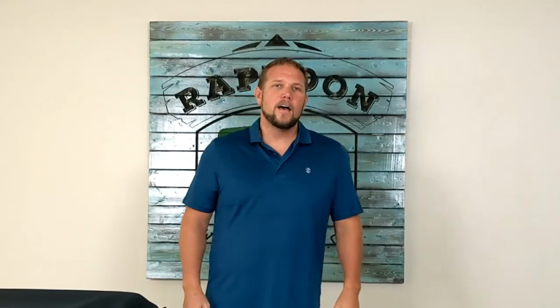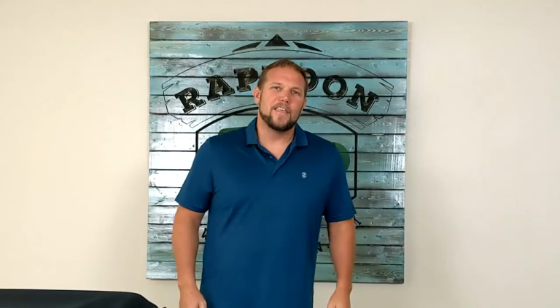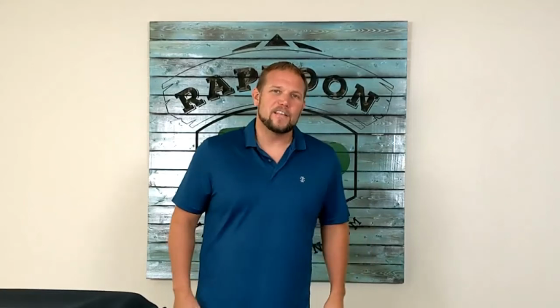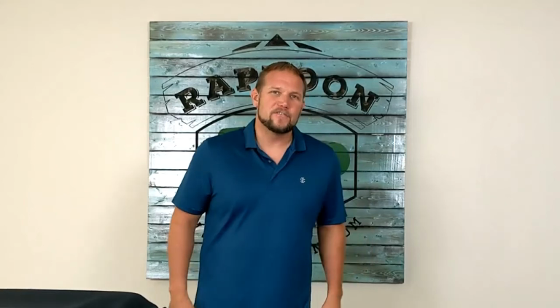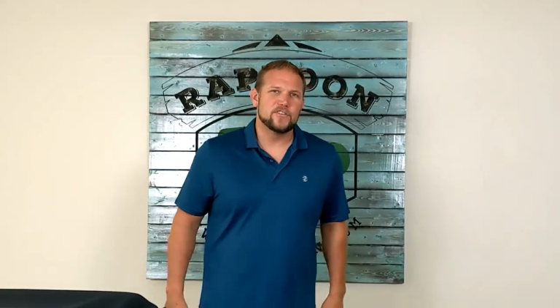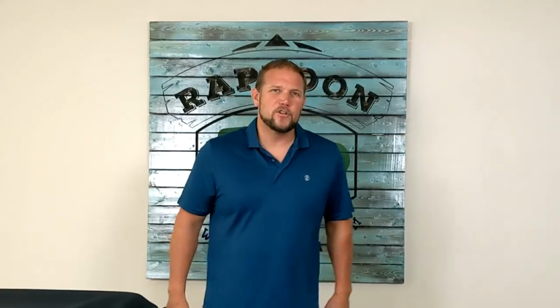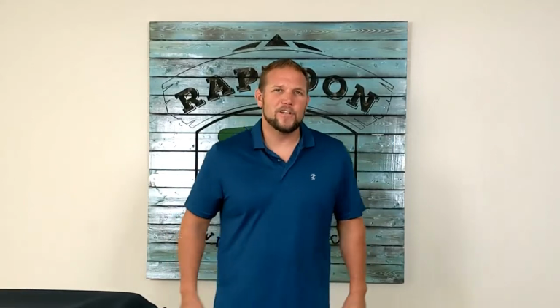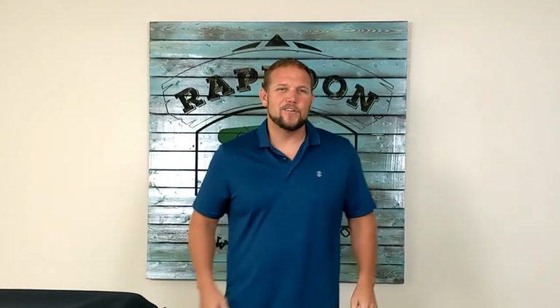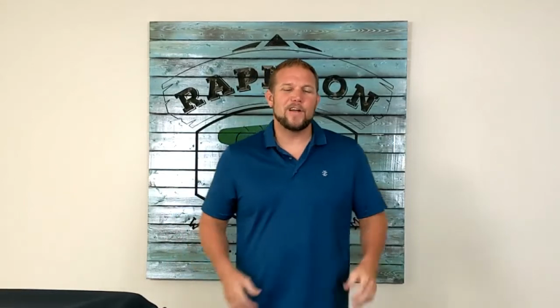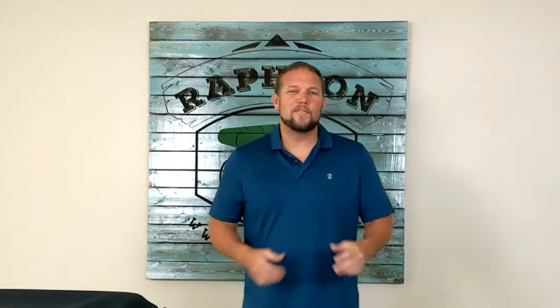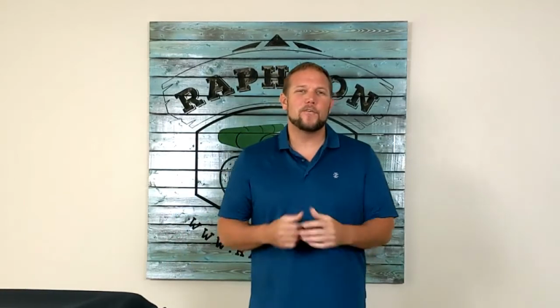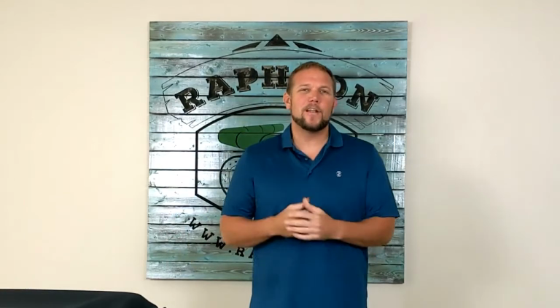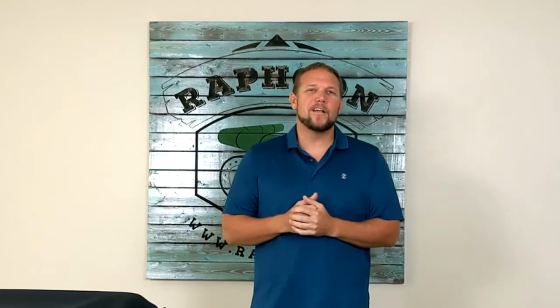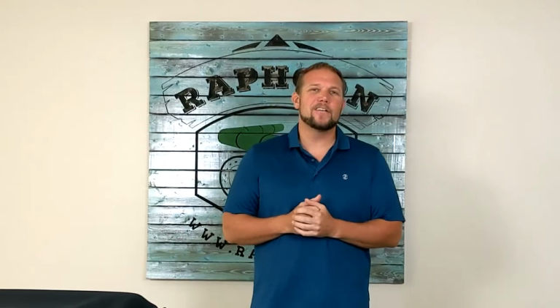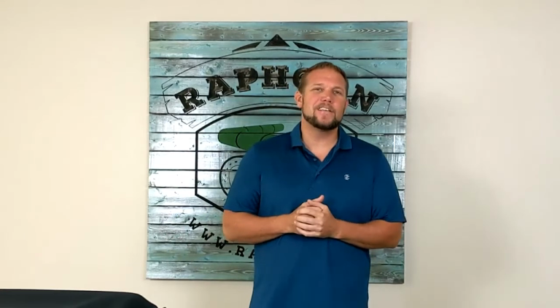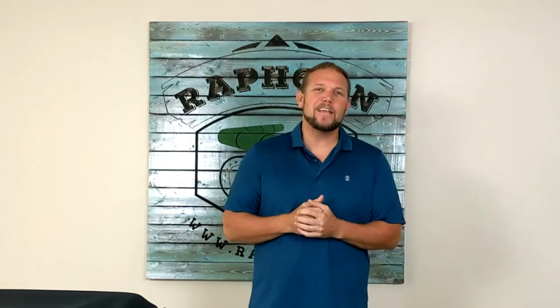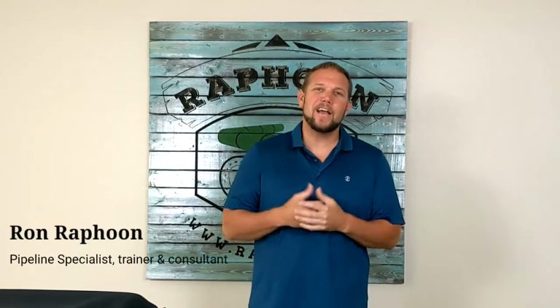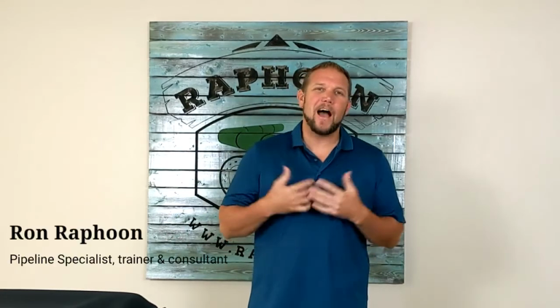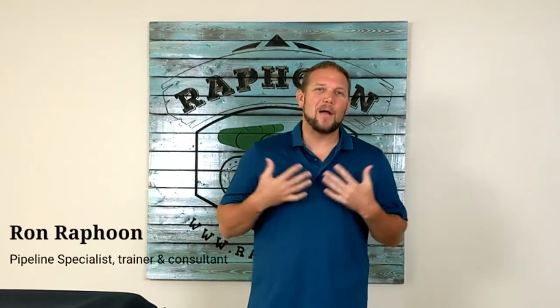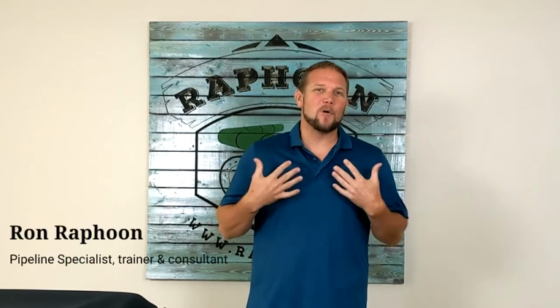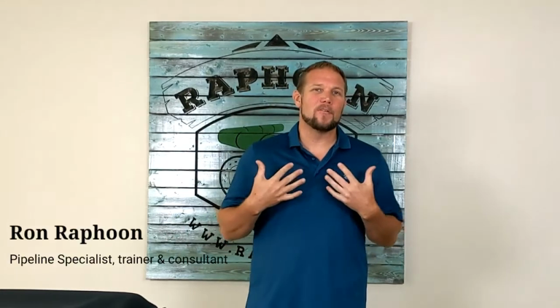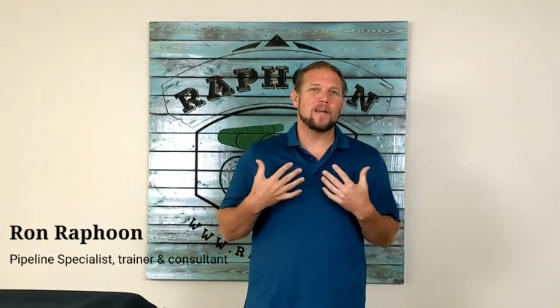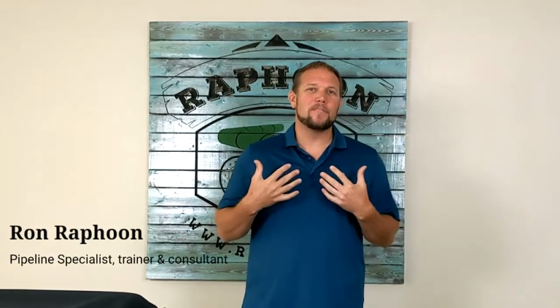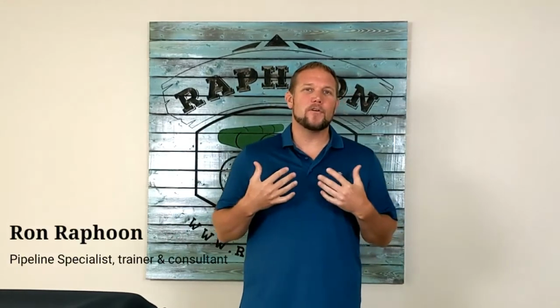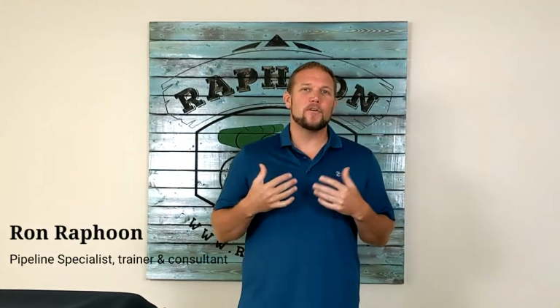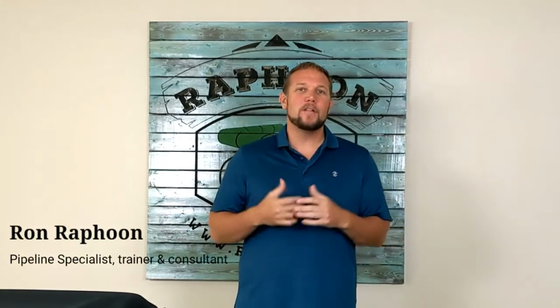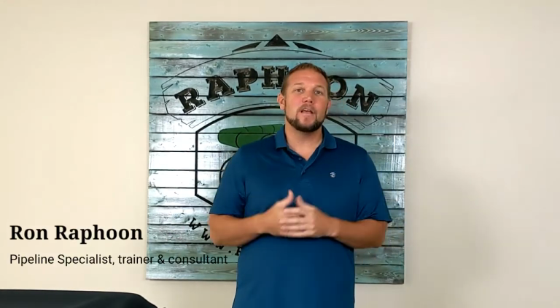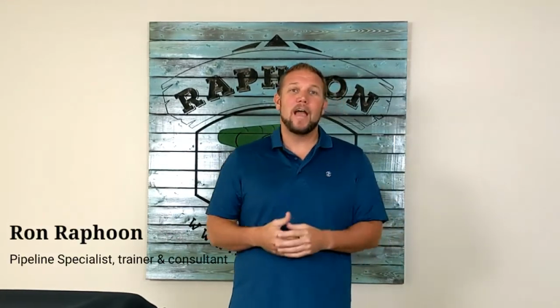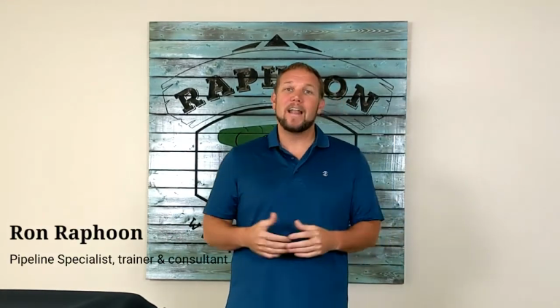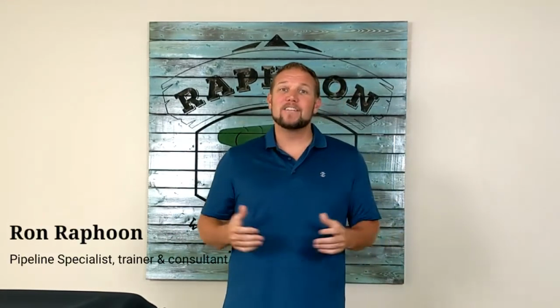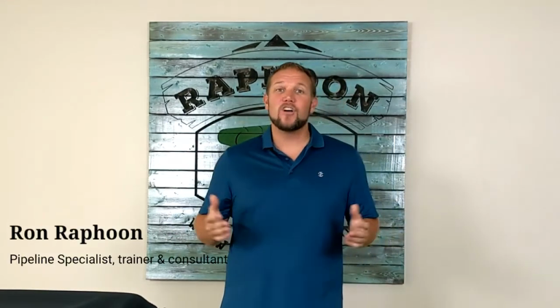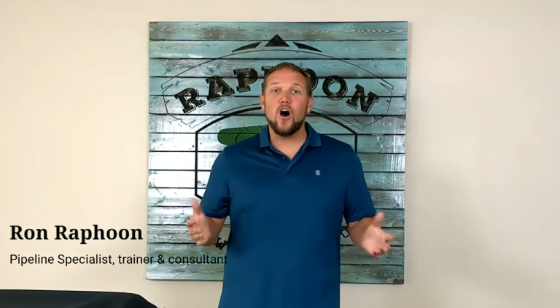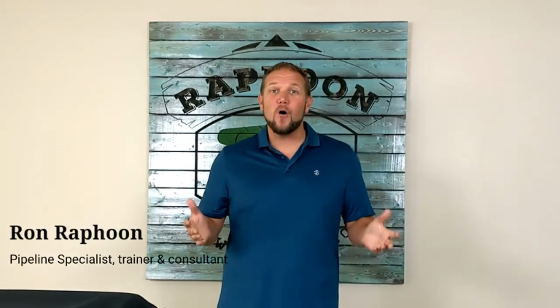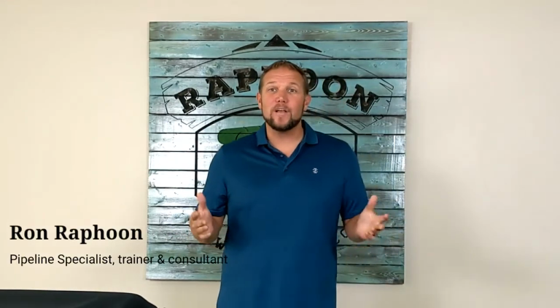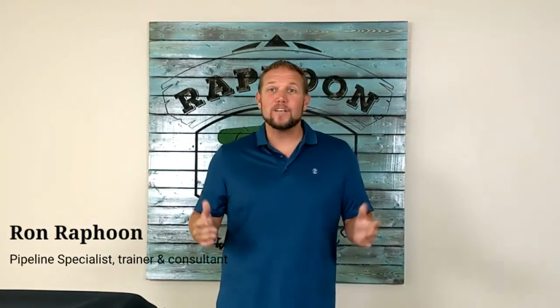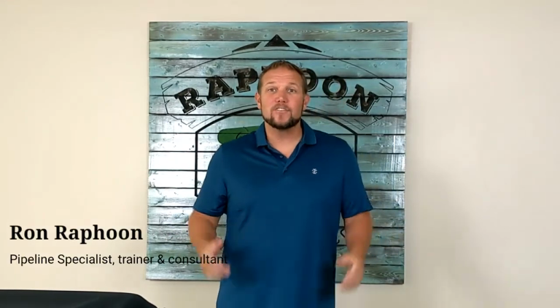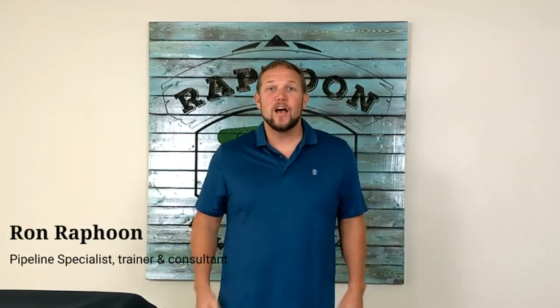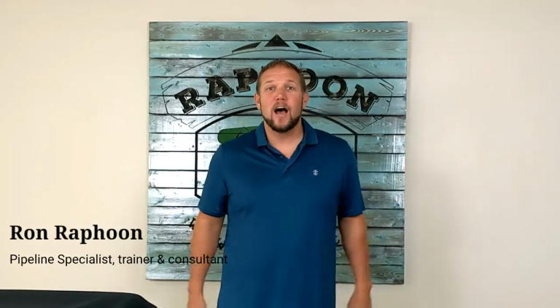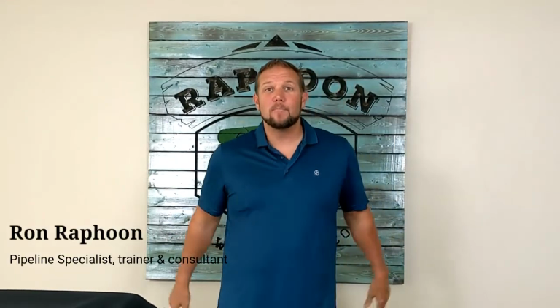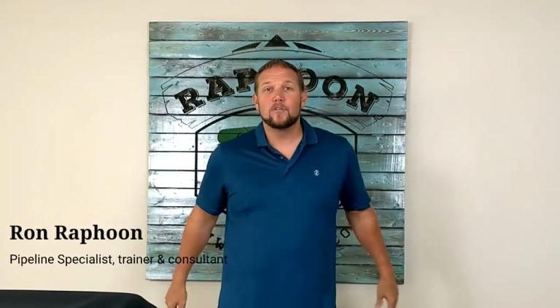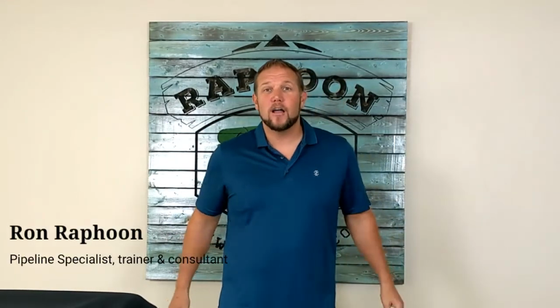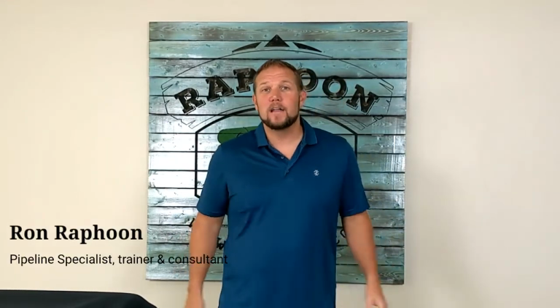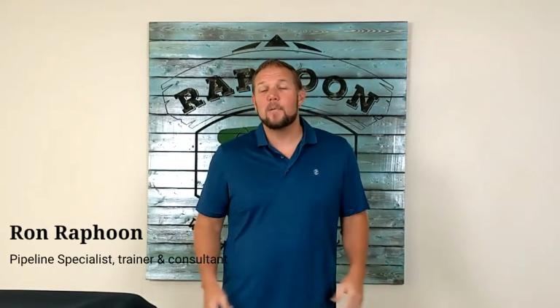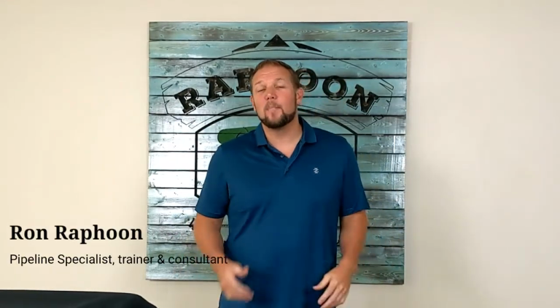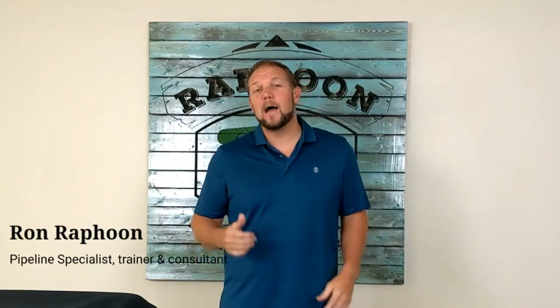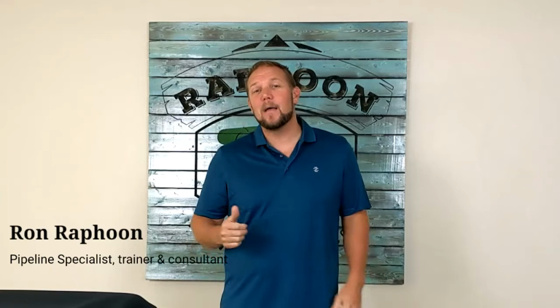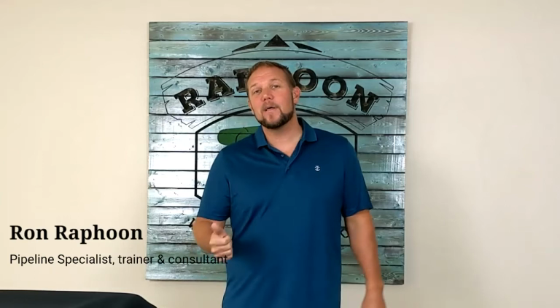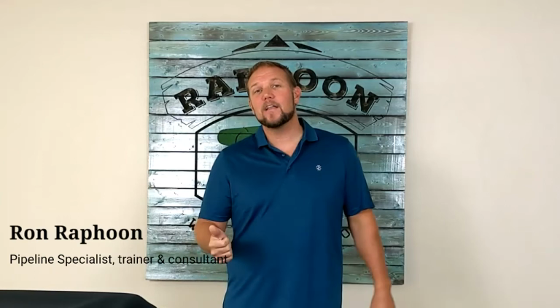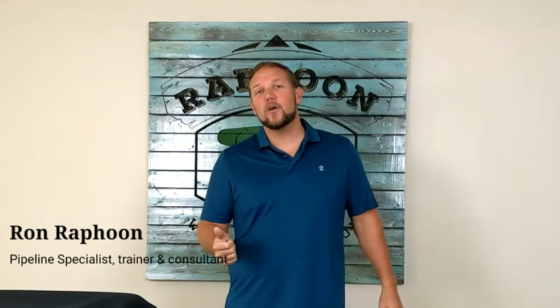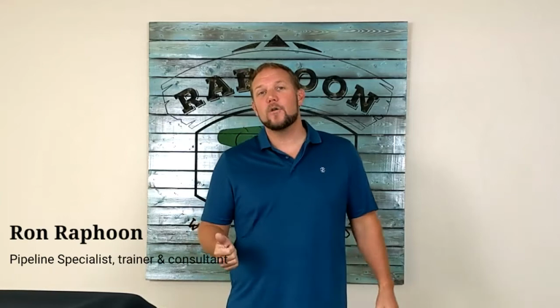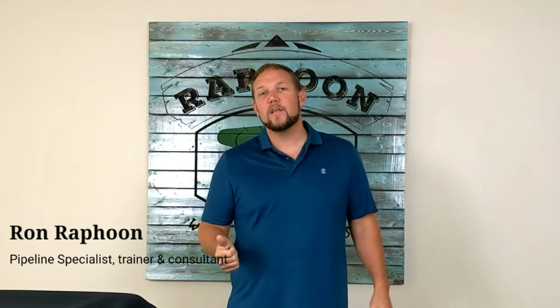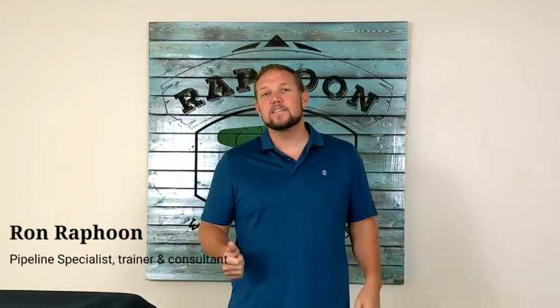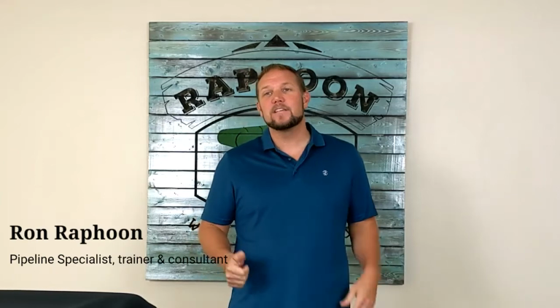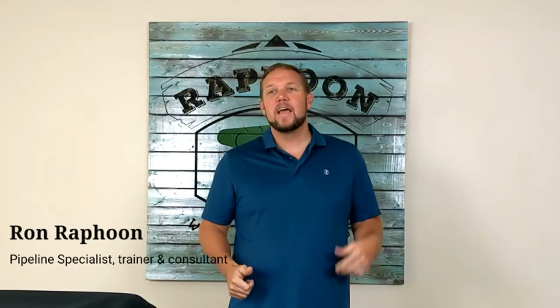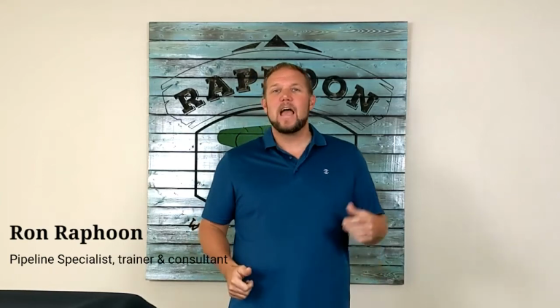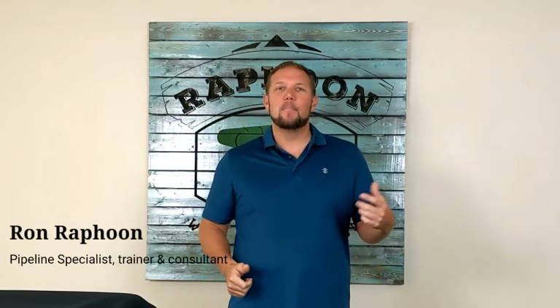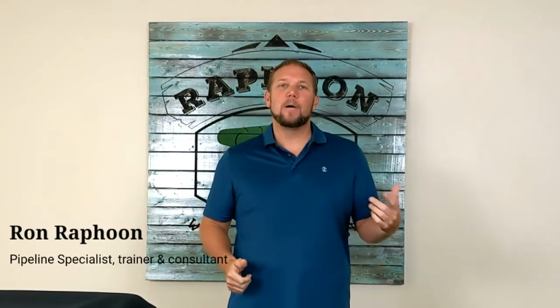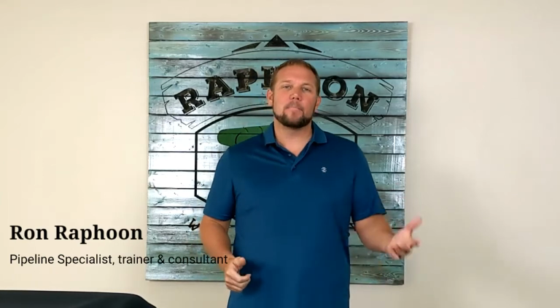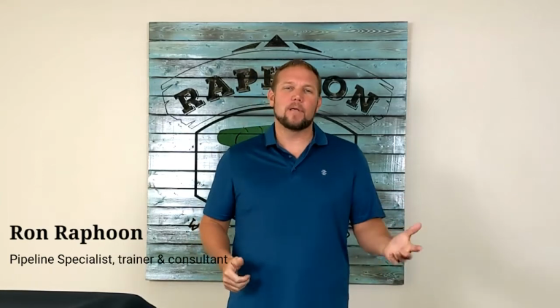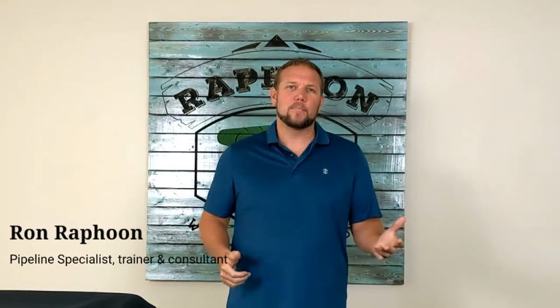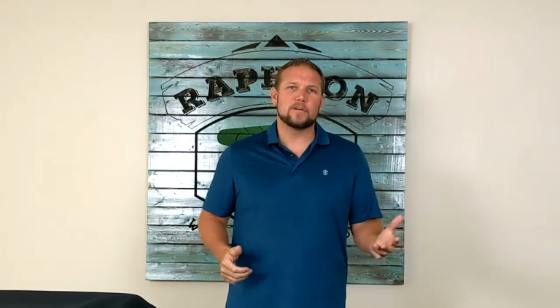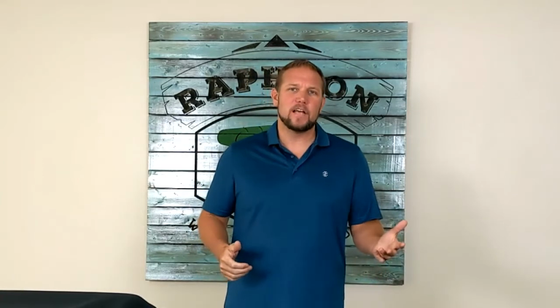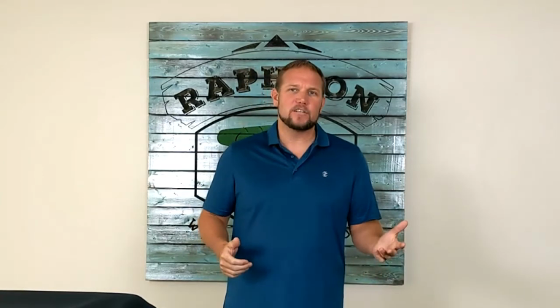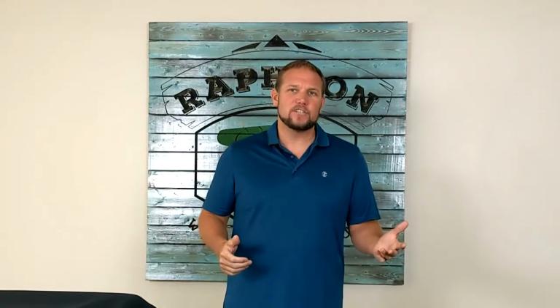Thanks for tuning in to Raffoon LSE. I'm Ron Raffoon, and as always, I'm talking about pipeline coatings and pipeline protection.